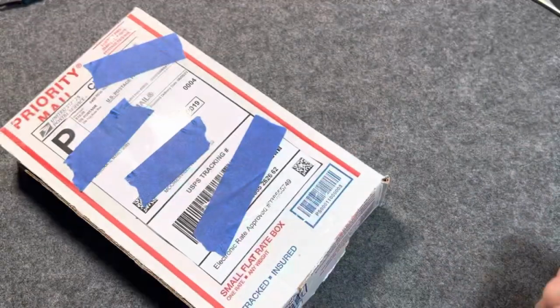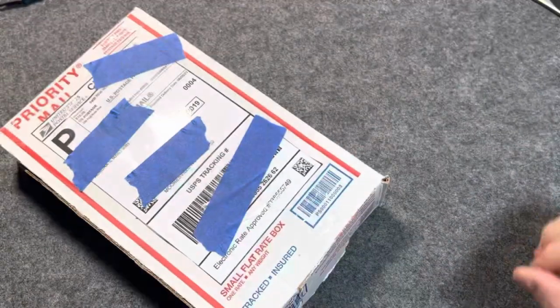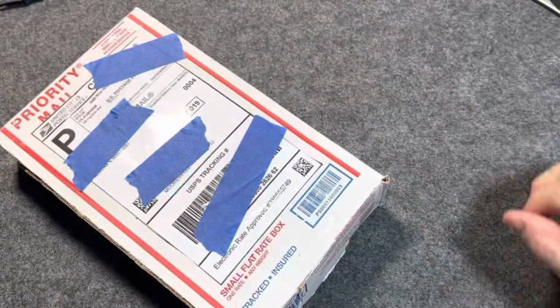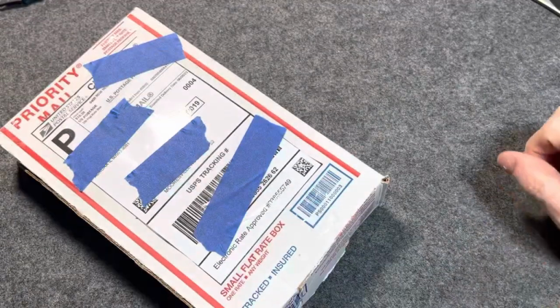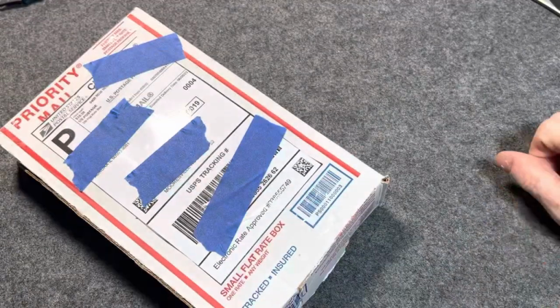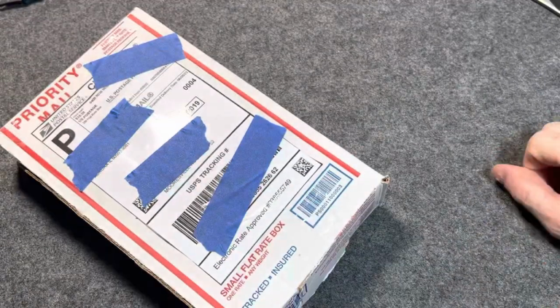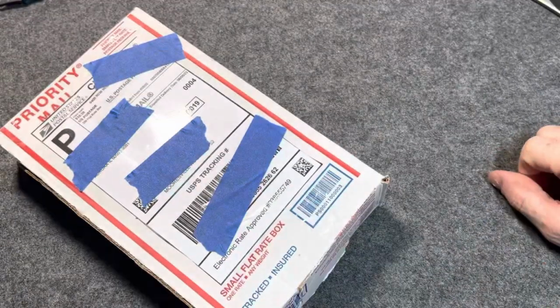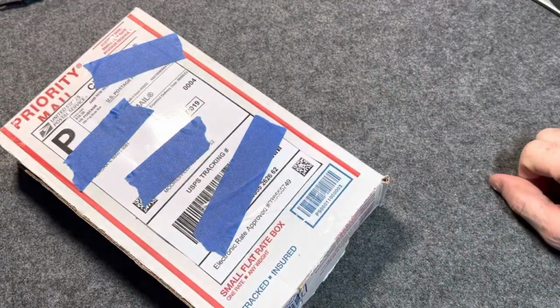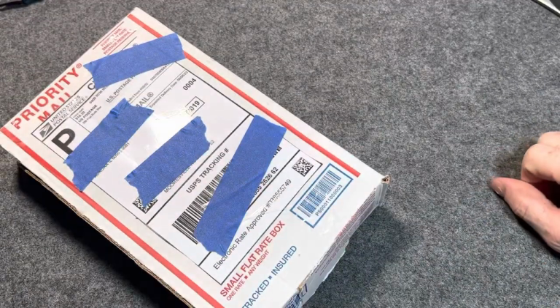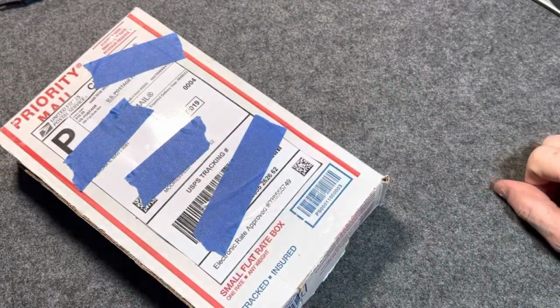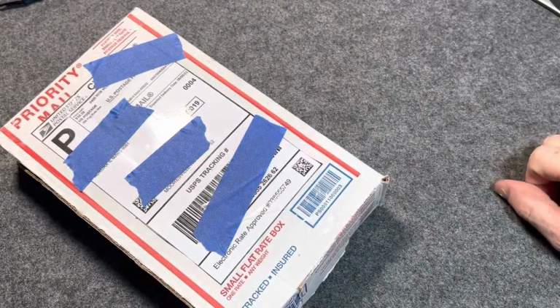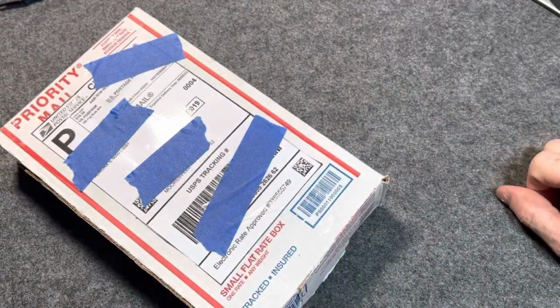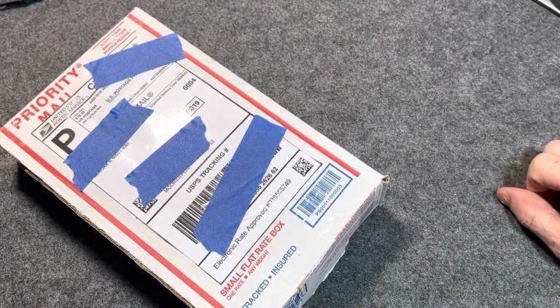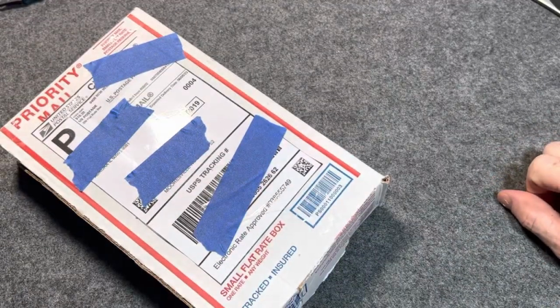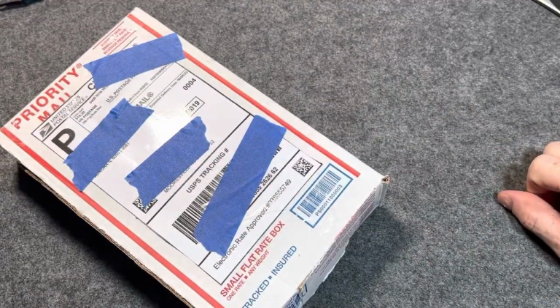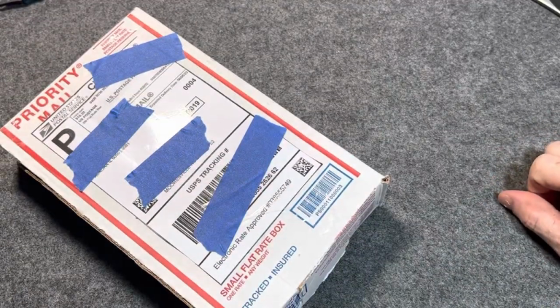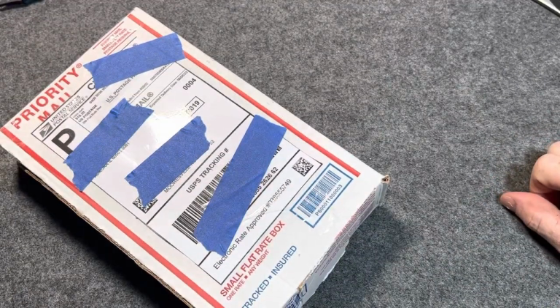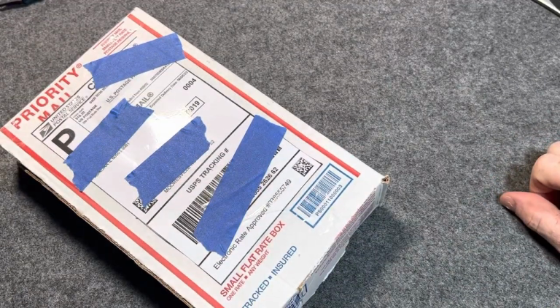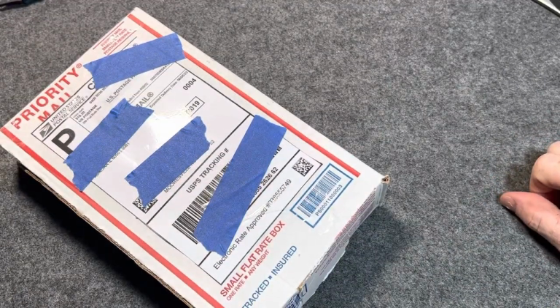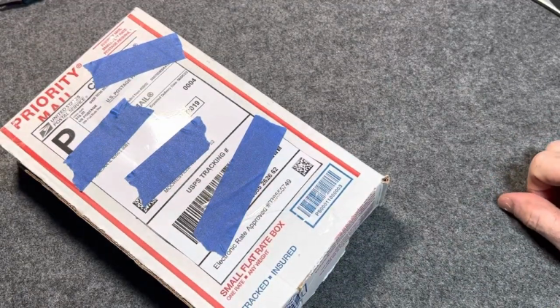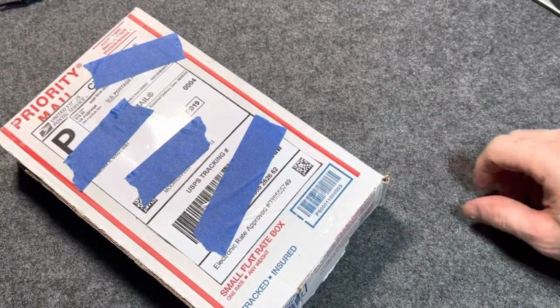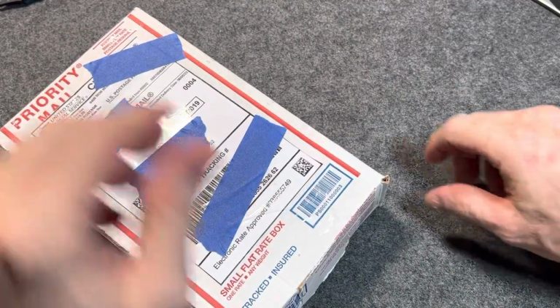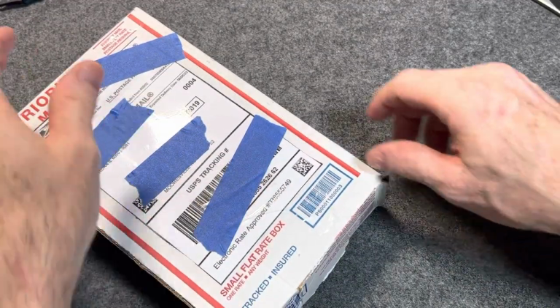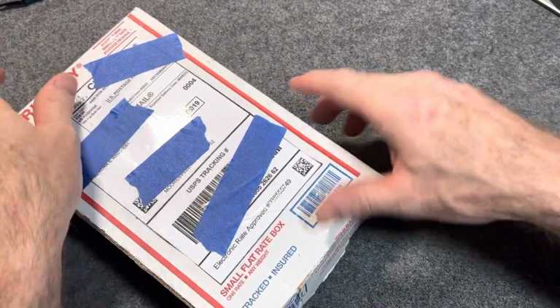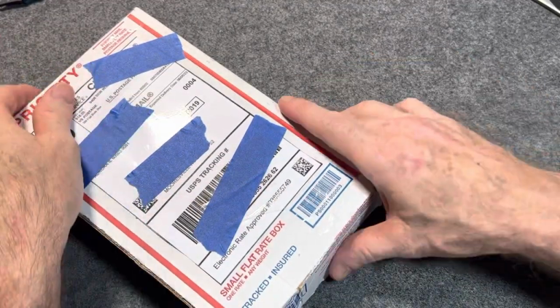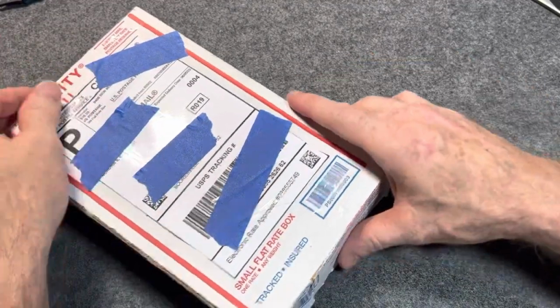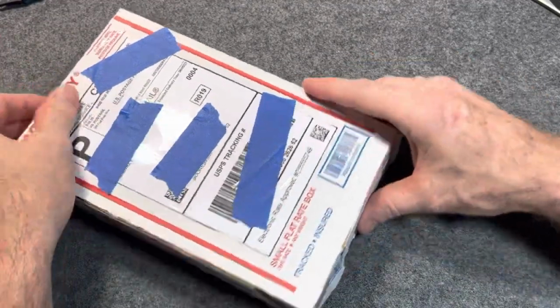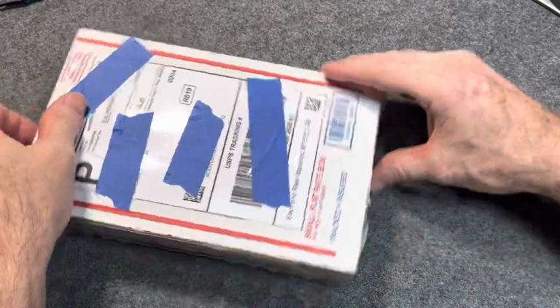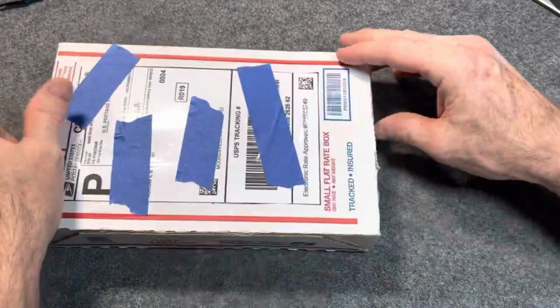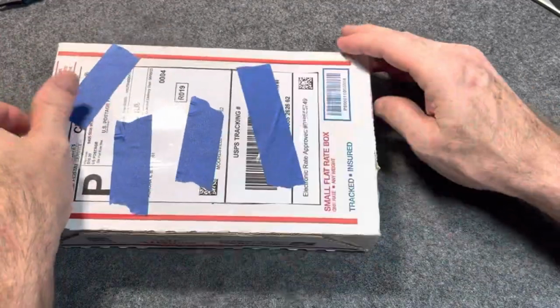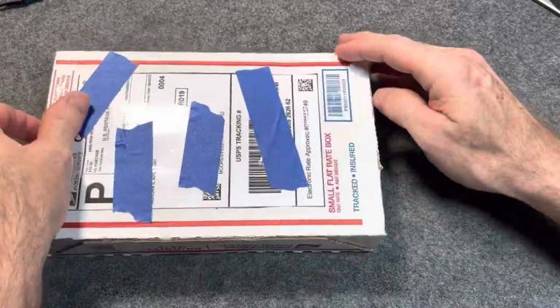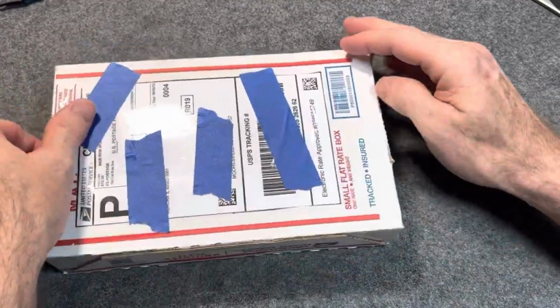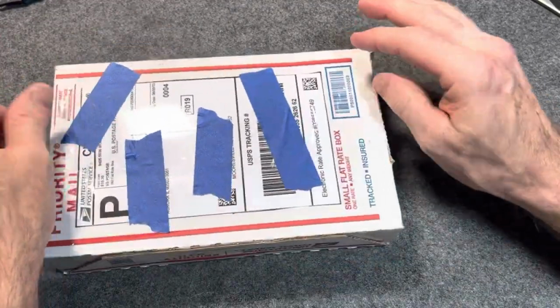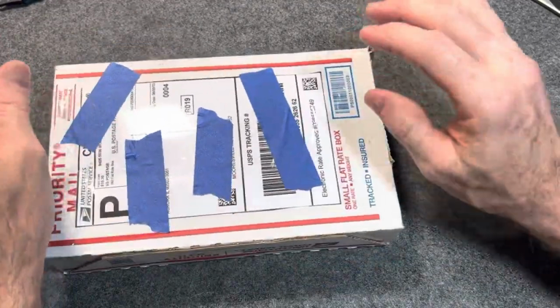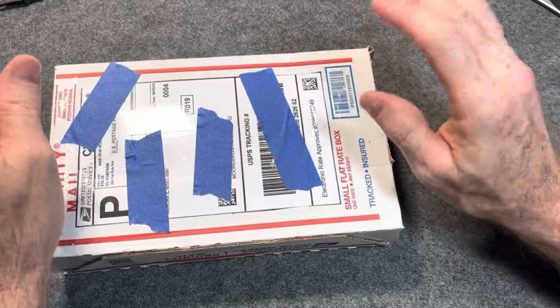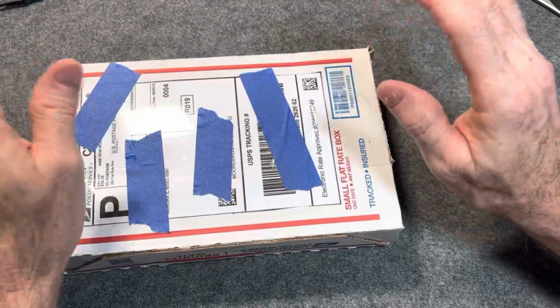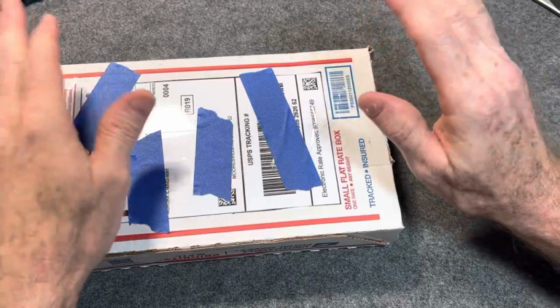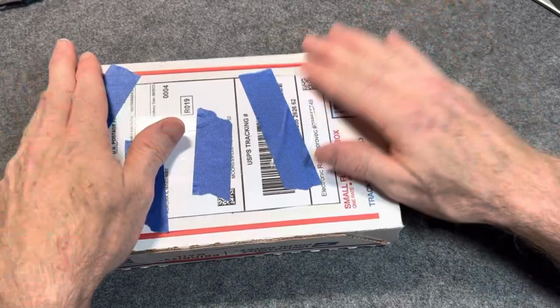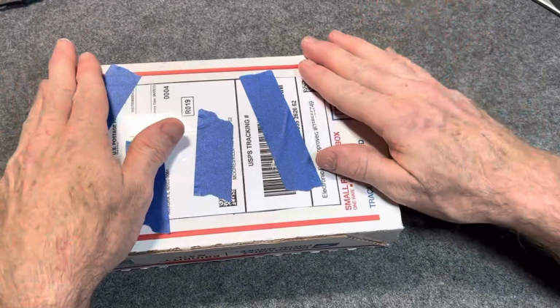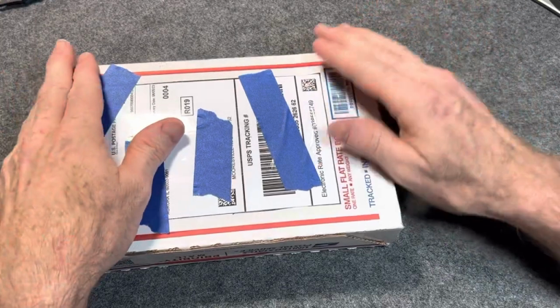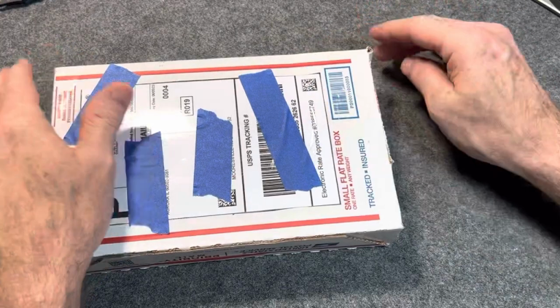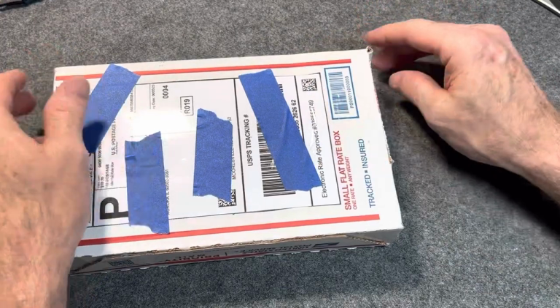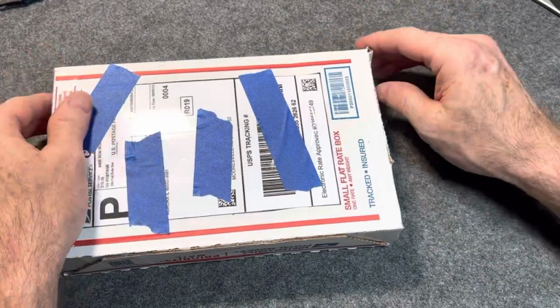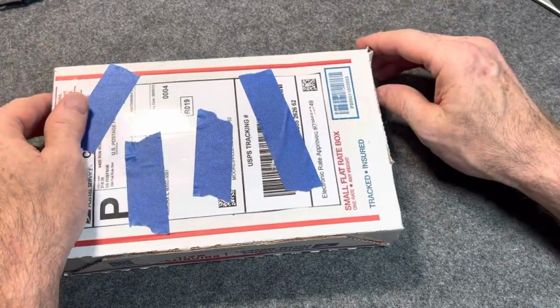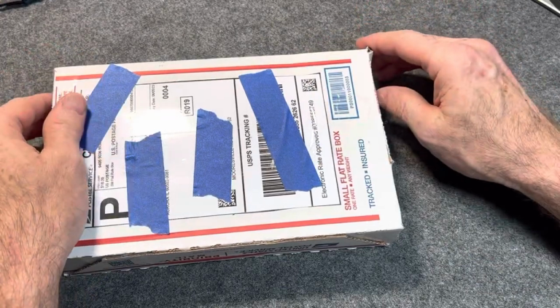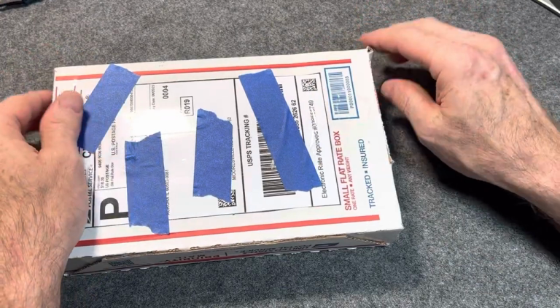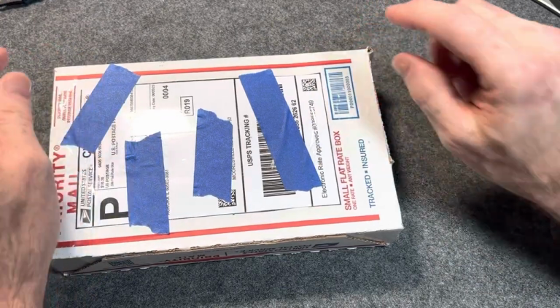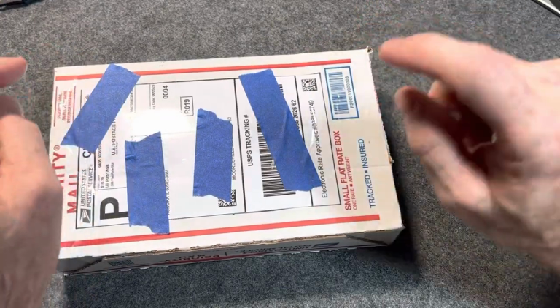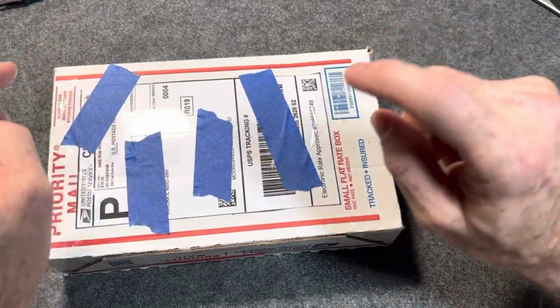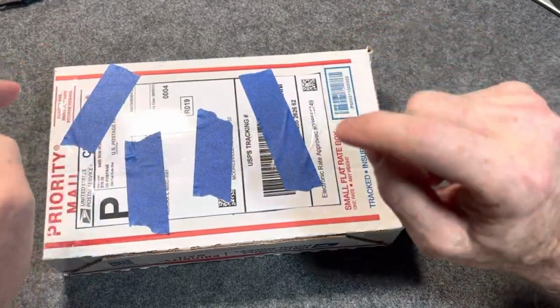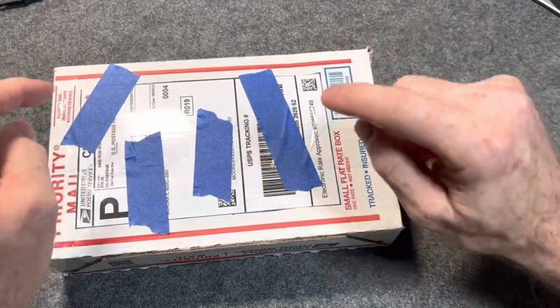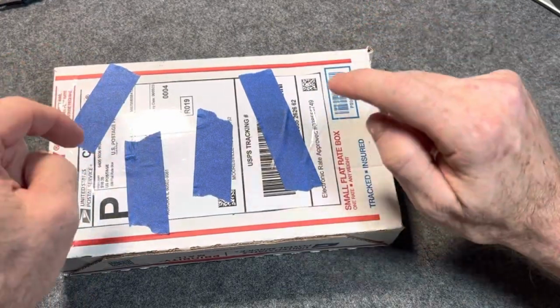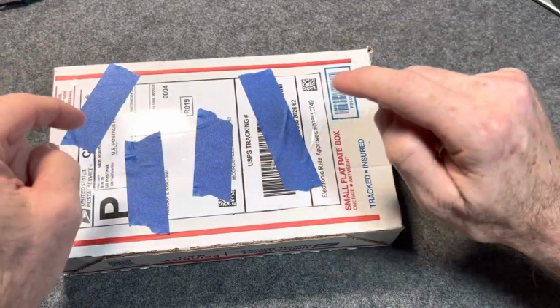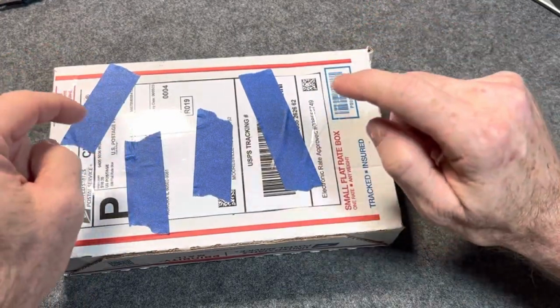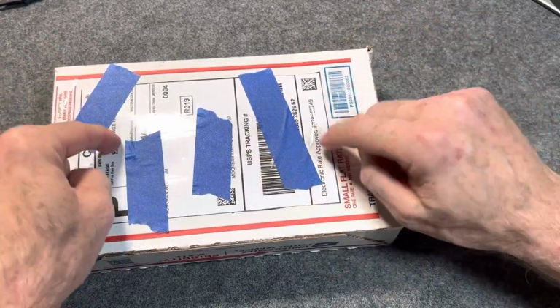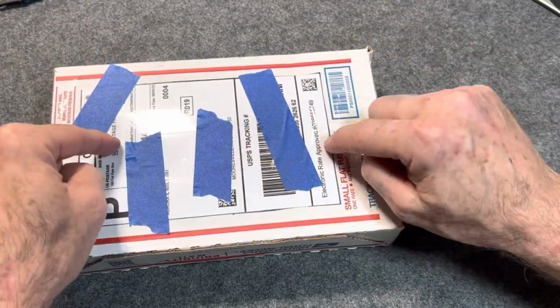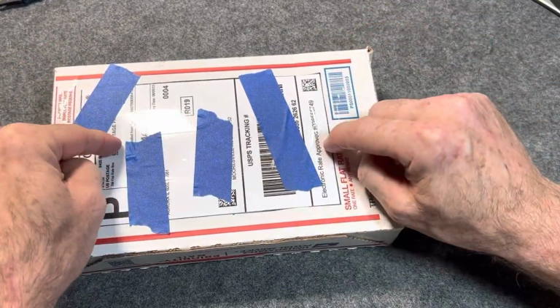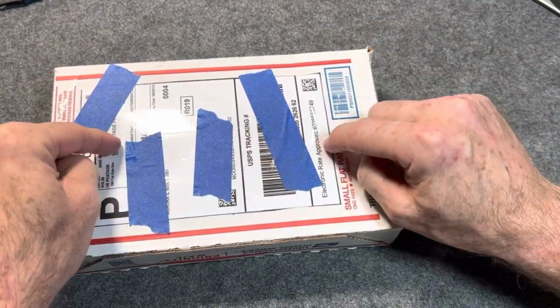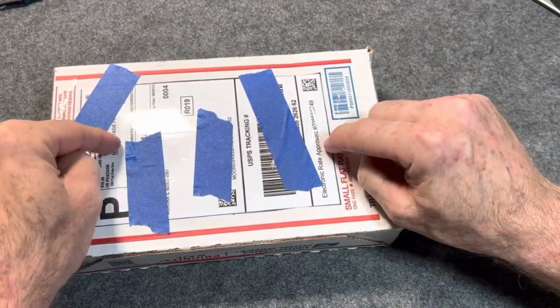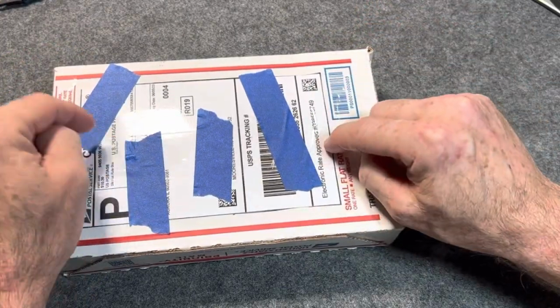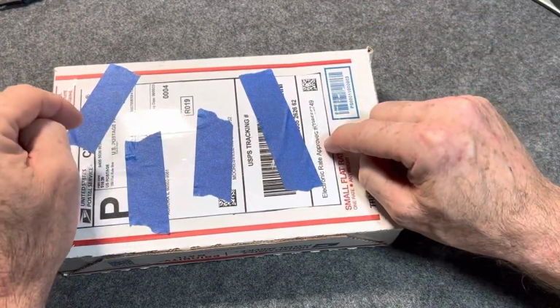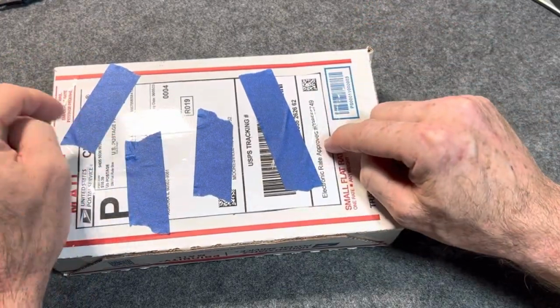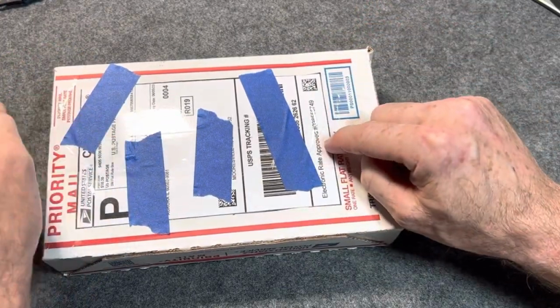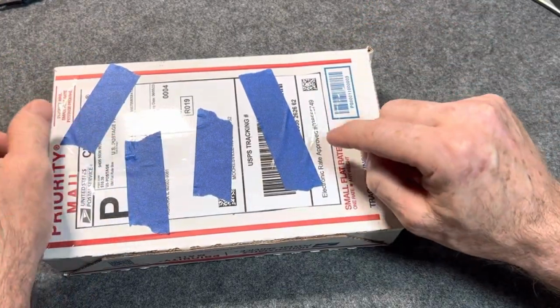What's up, Meadowheads? My name's Jamie. This is the Blades and EDC channel. Thank you guys so much for watching — I really do appreciate it. And I have a really cool unboxing for you guys.